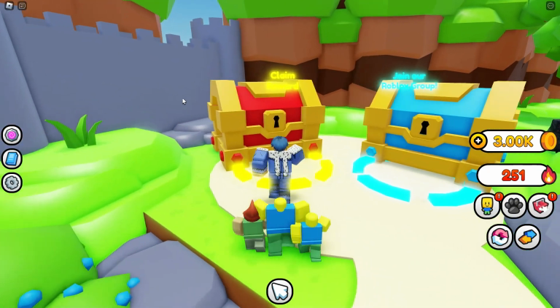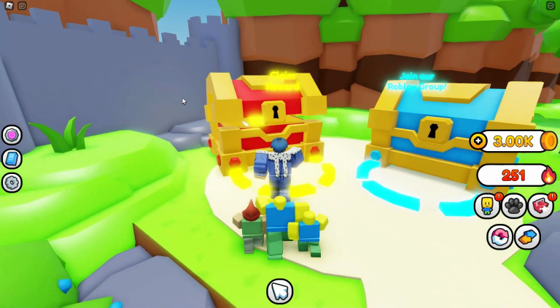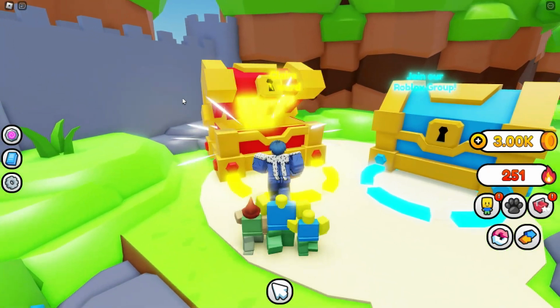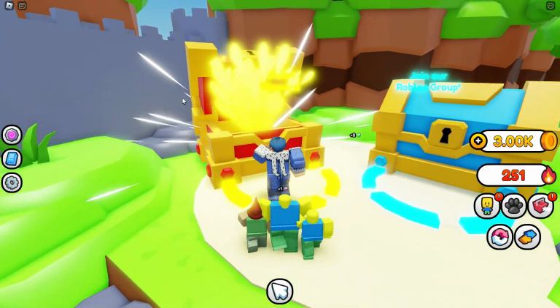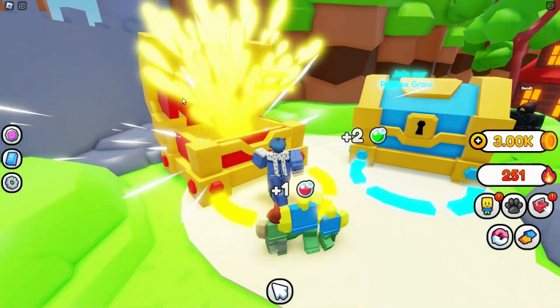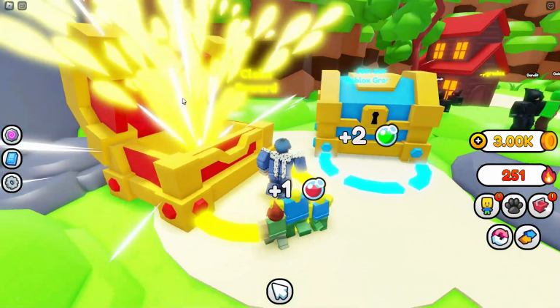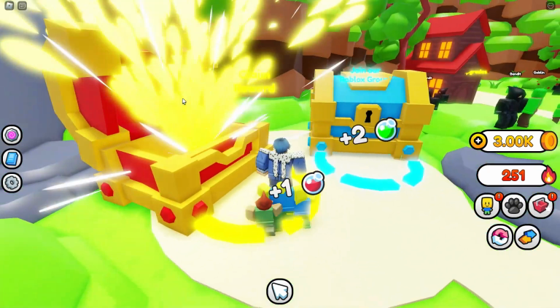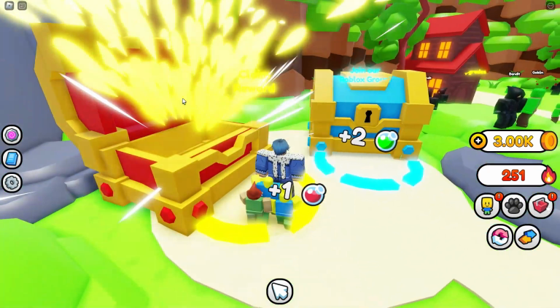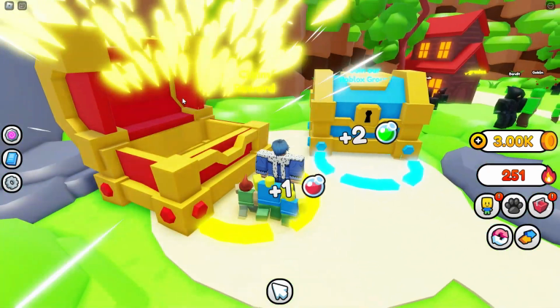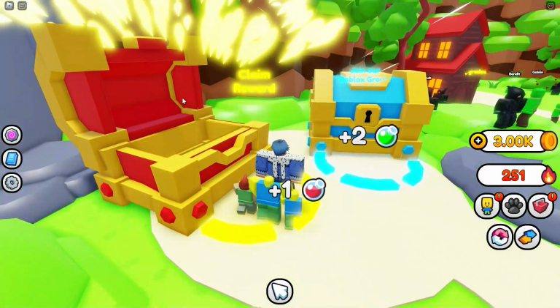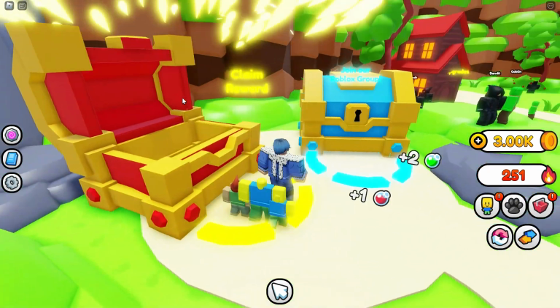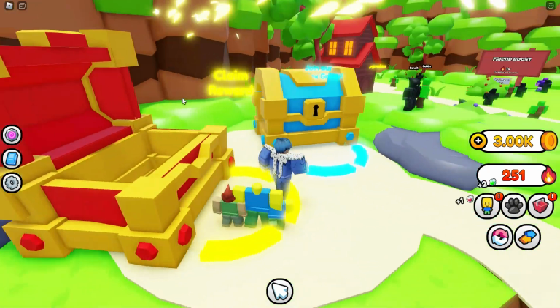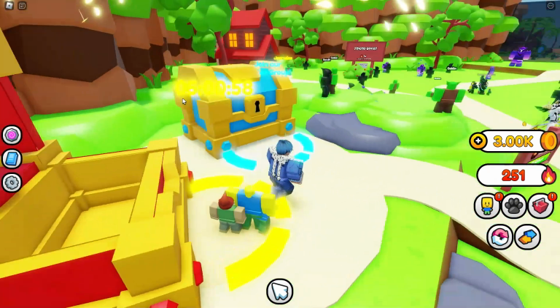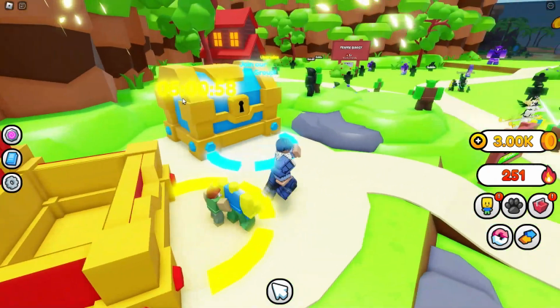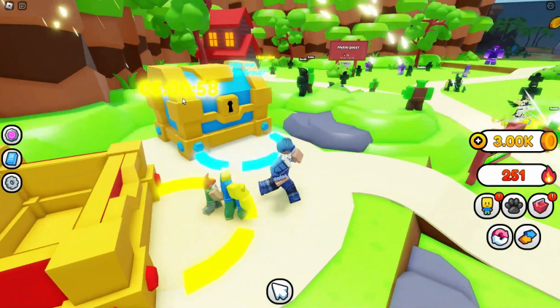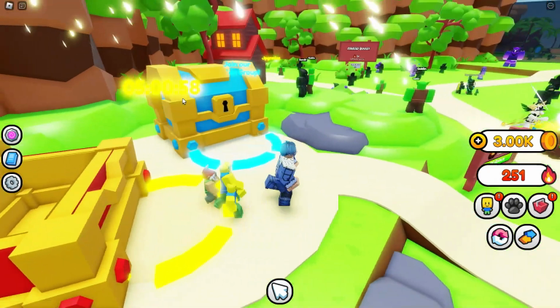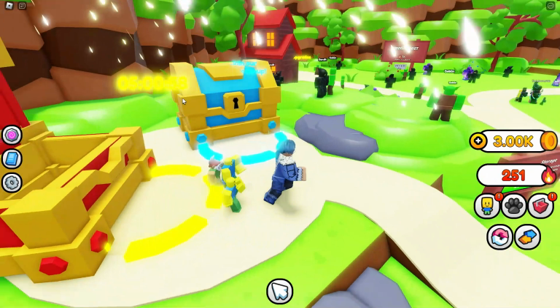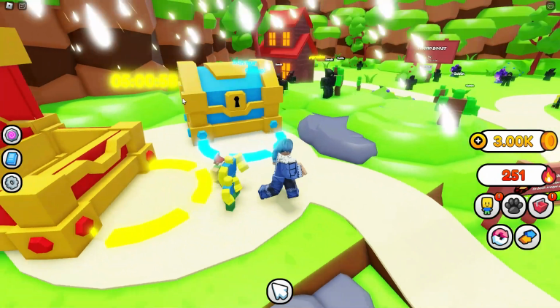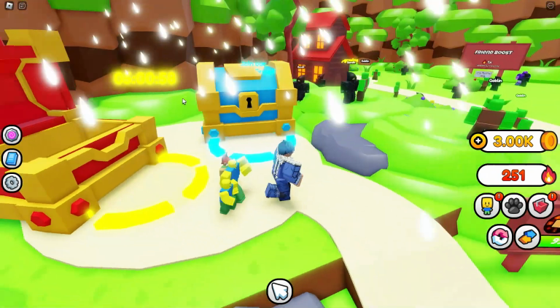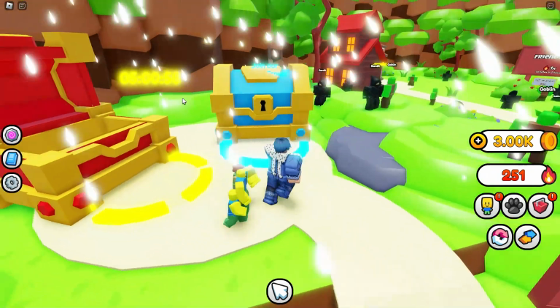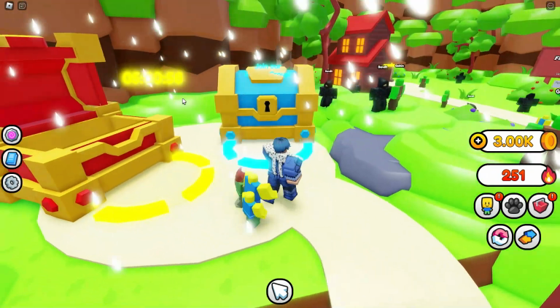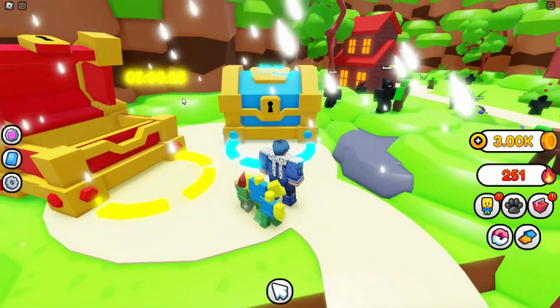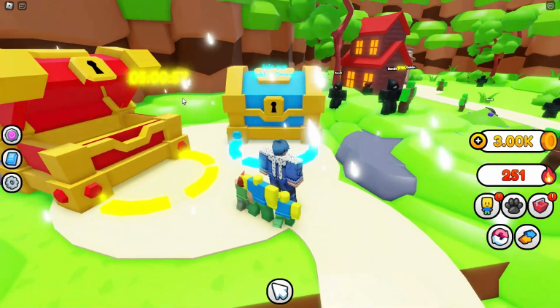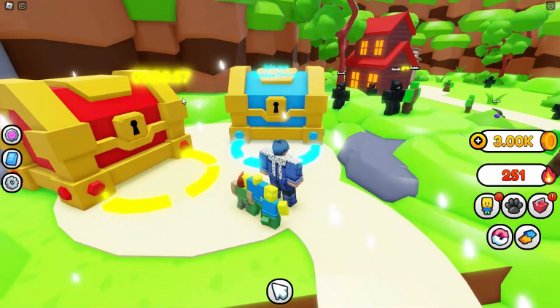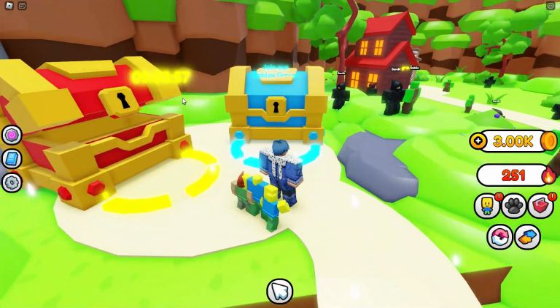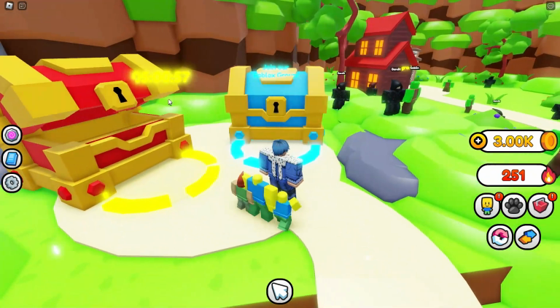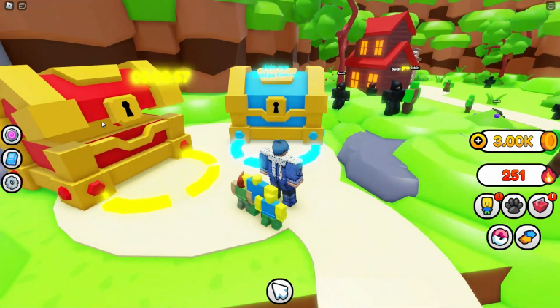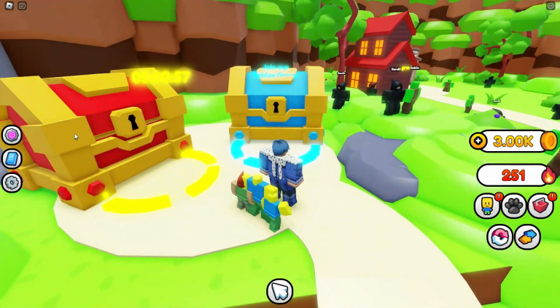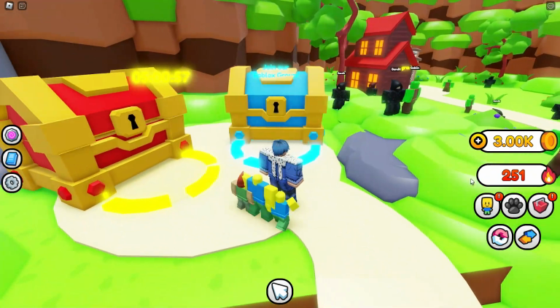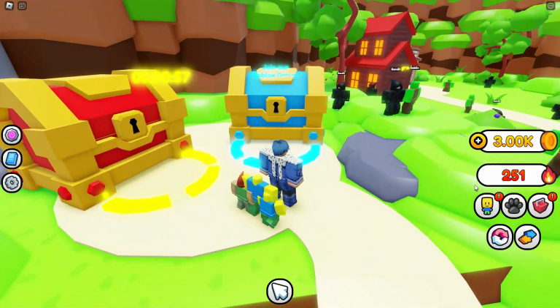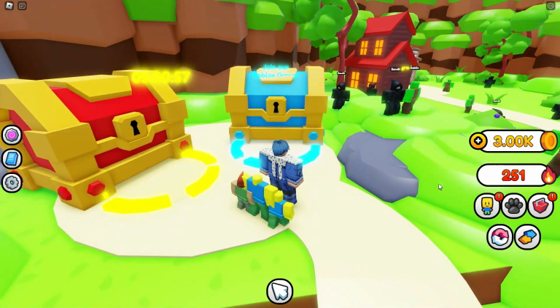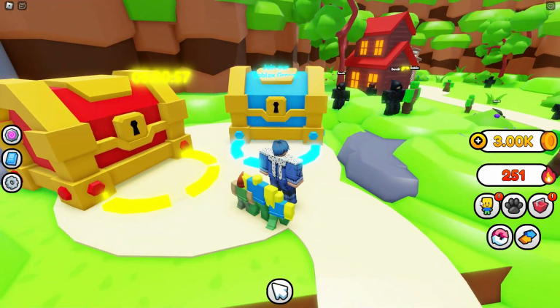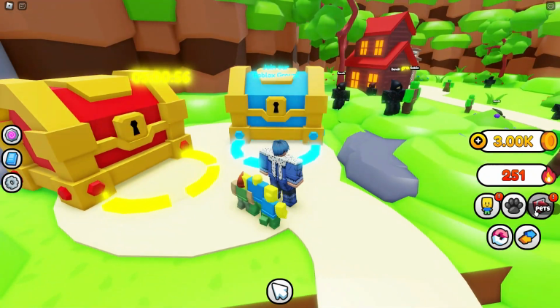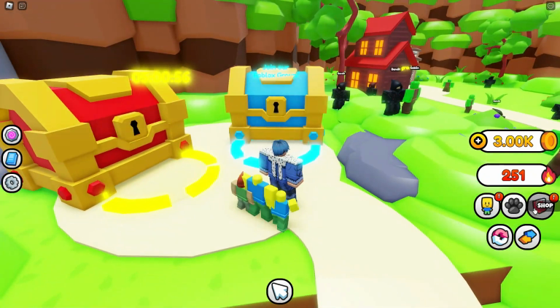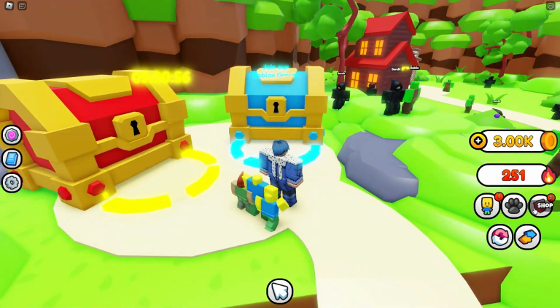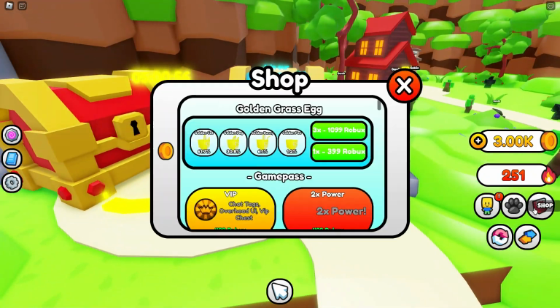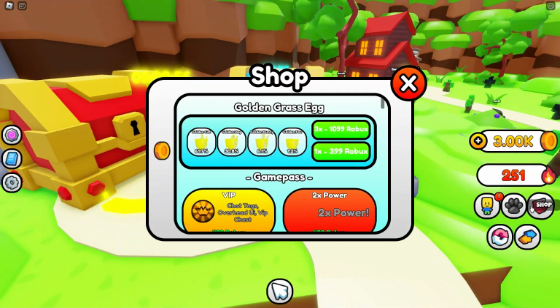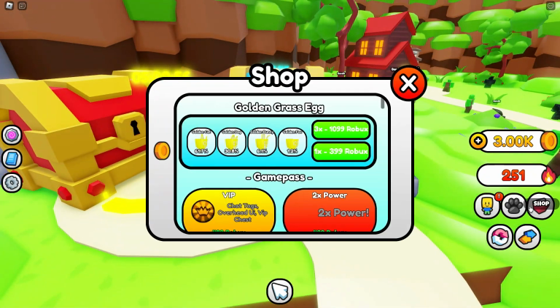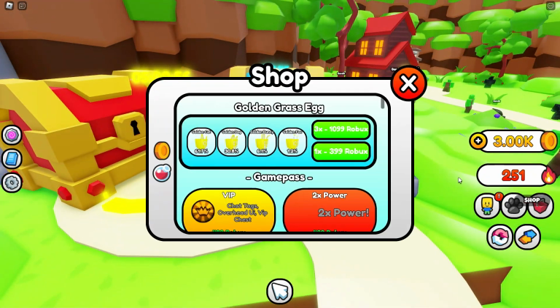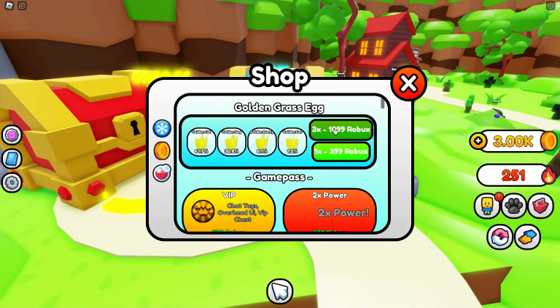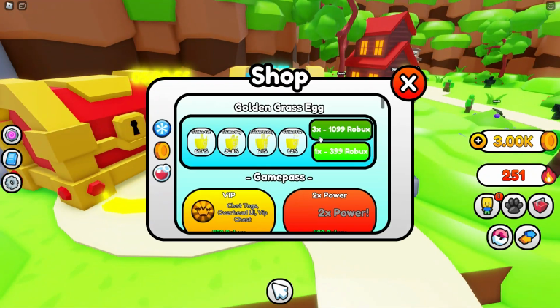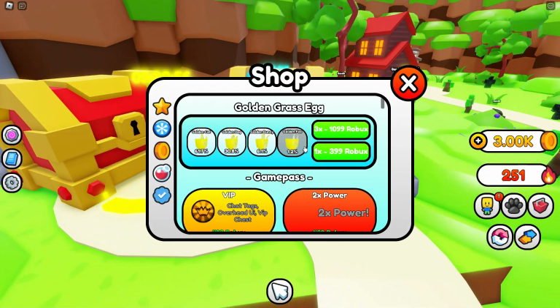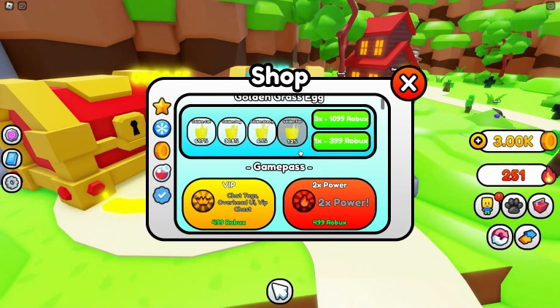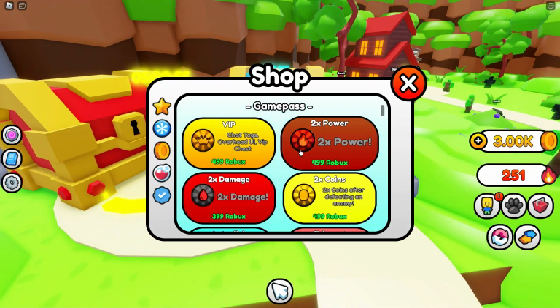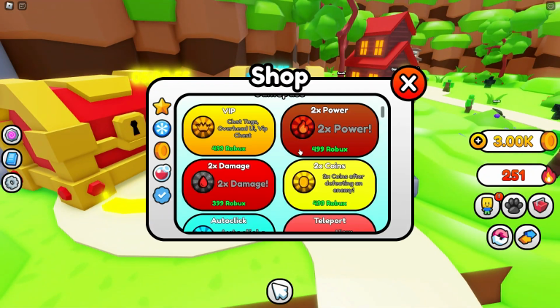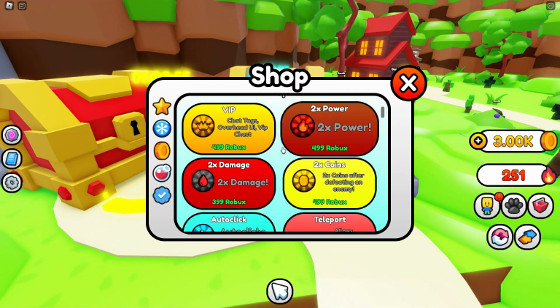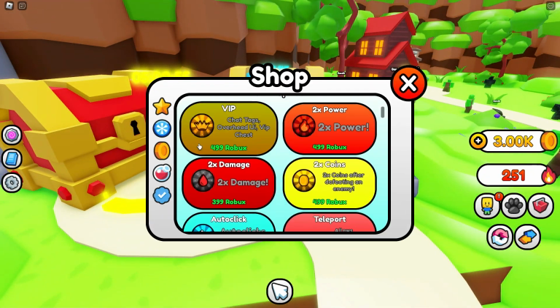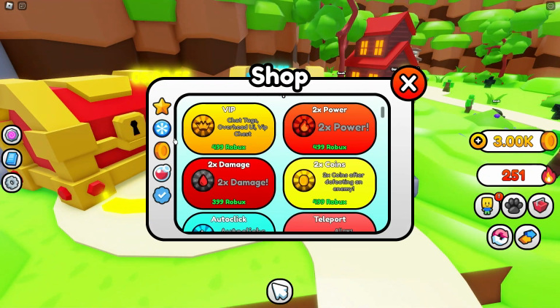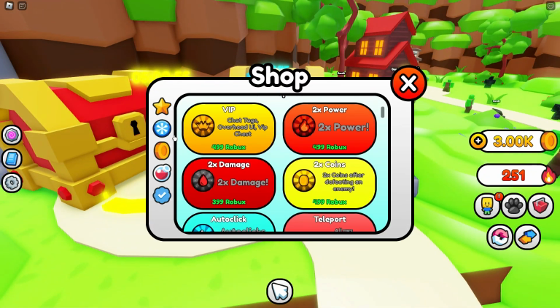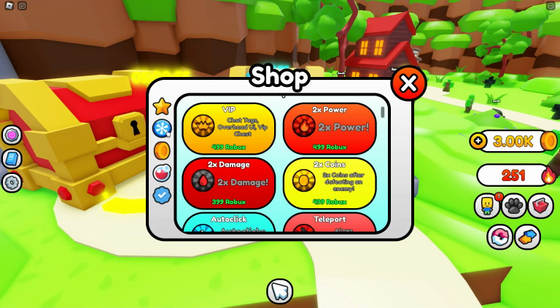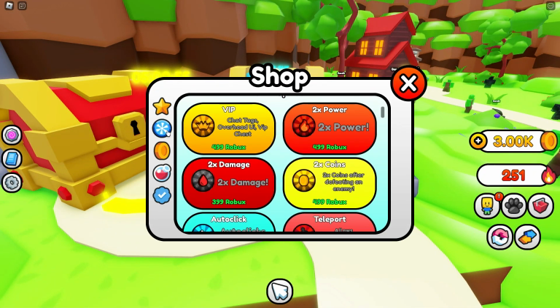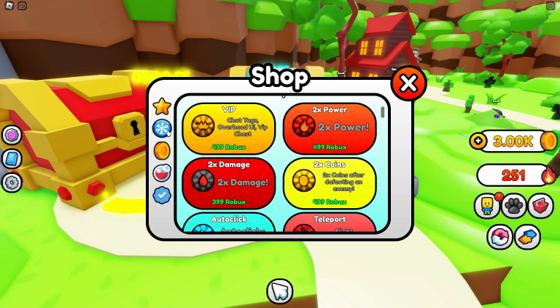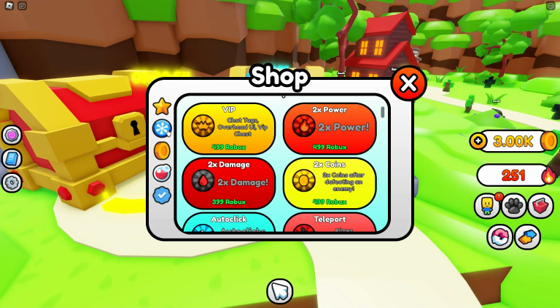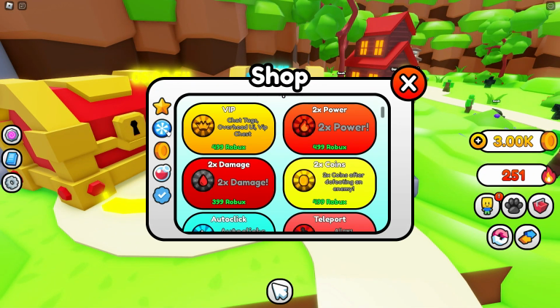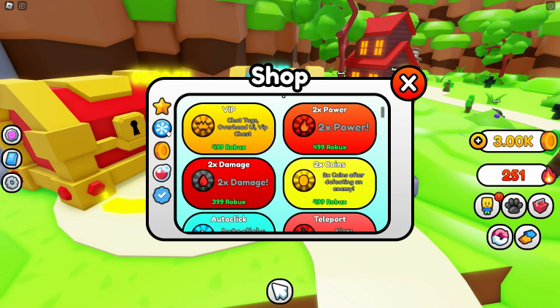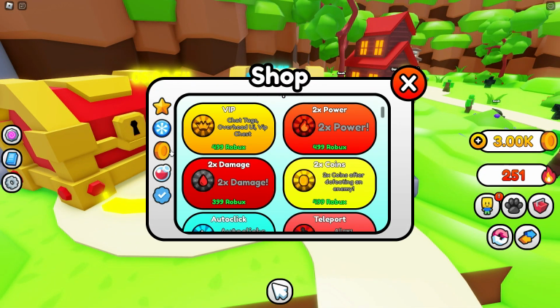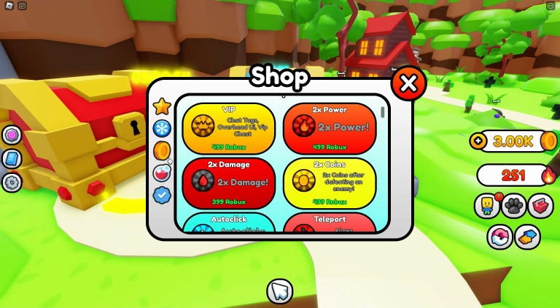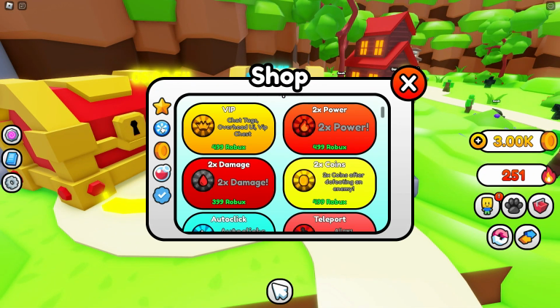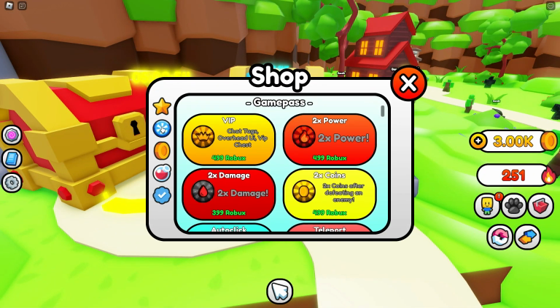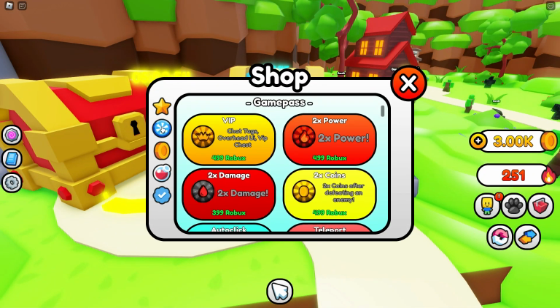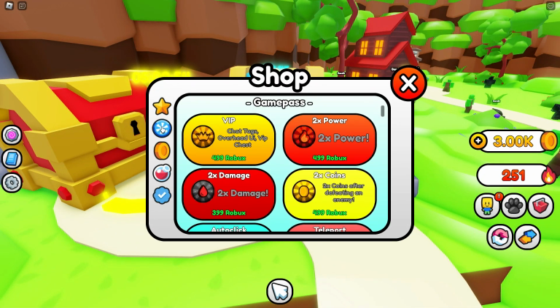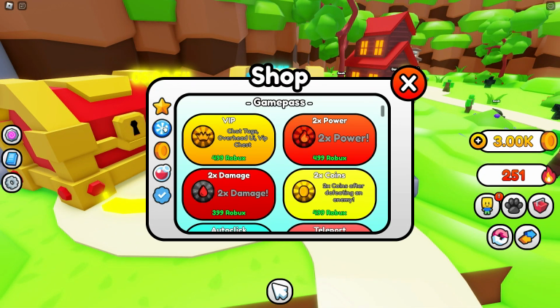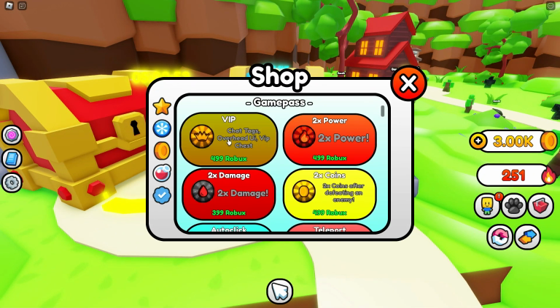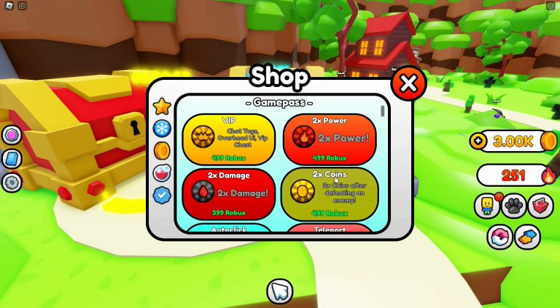I'm just gonna grab these daily chests — I get two green potions and a red one. Let's see what those potions are for.